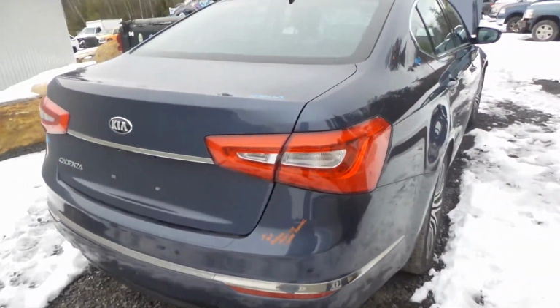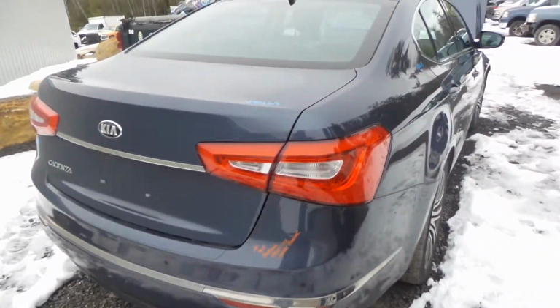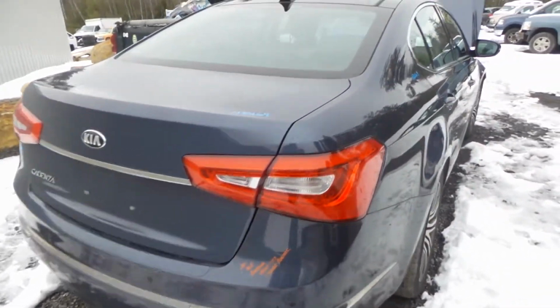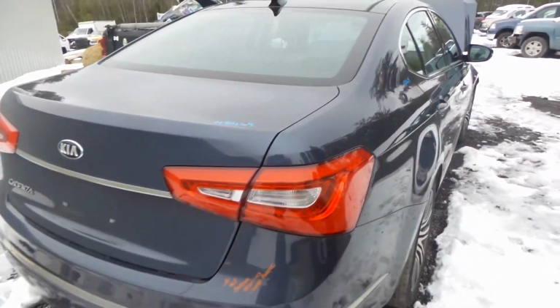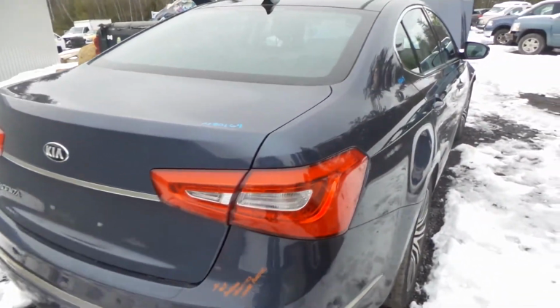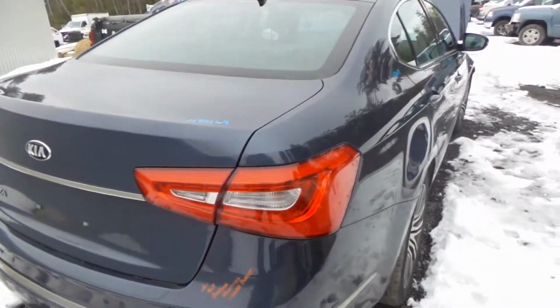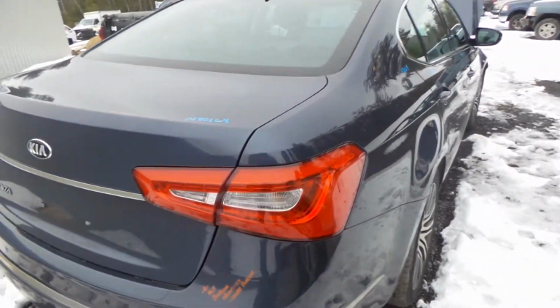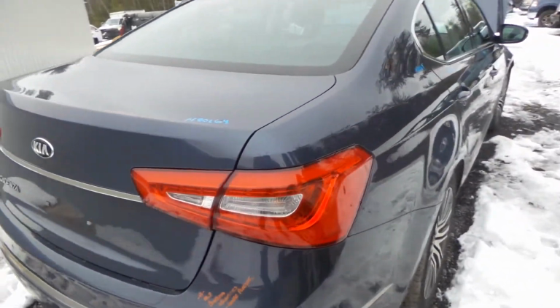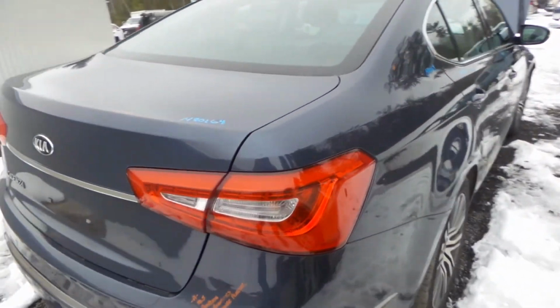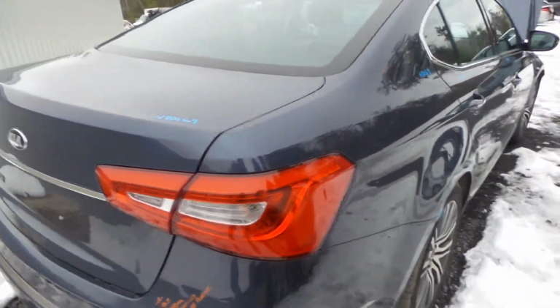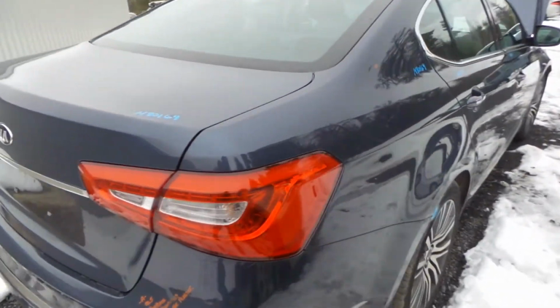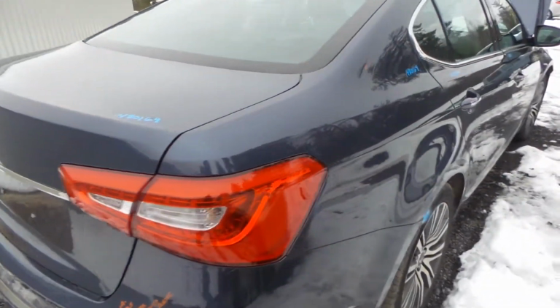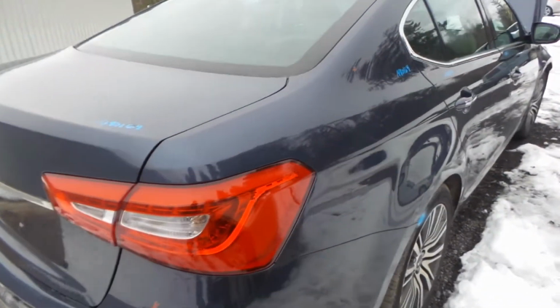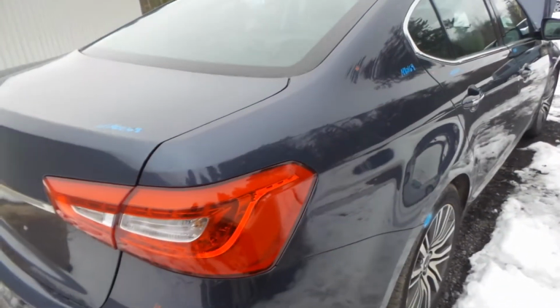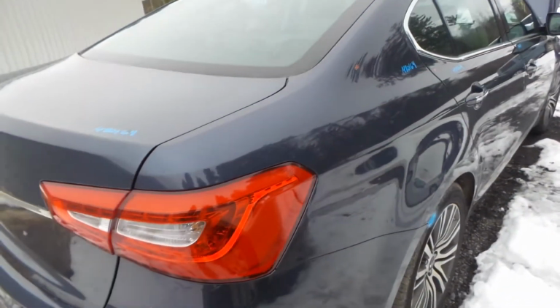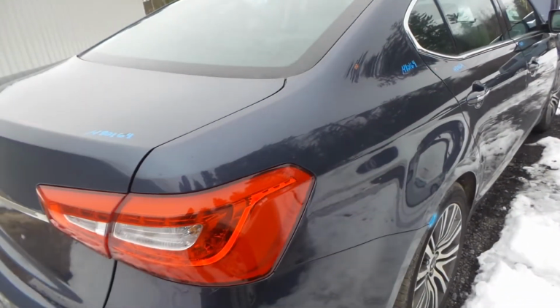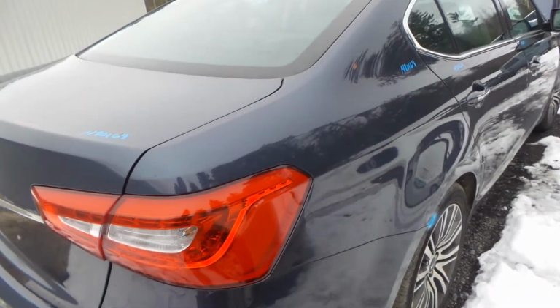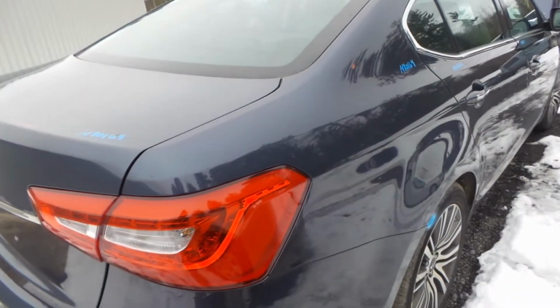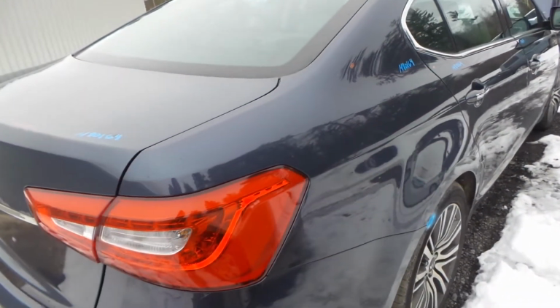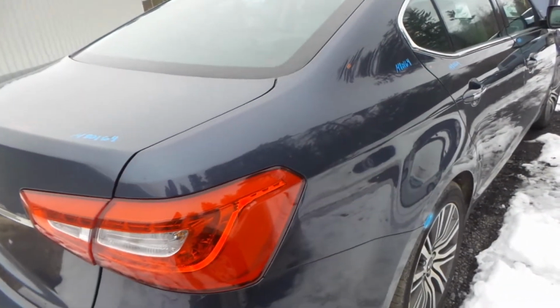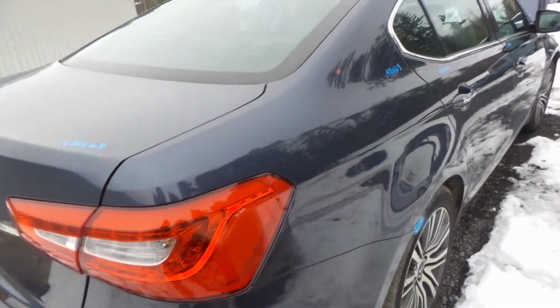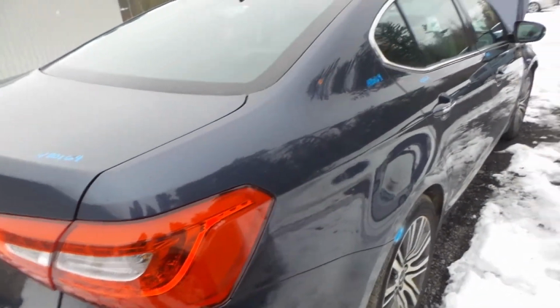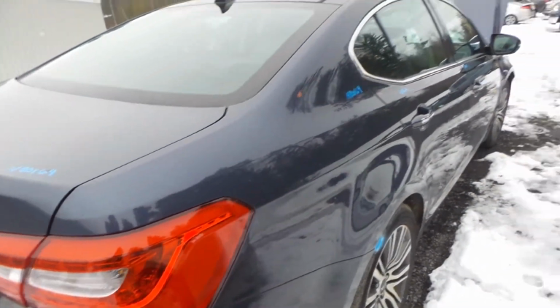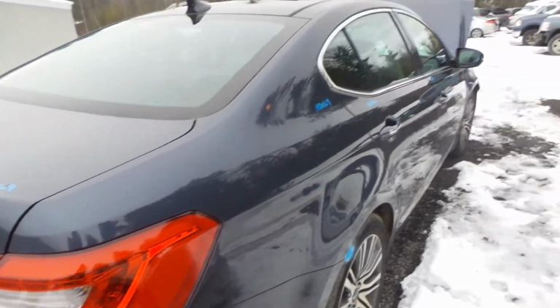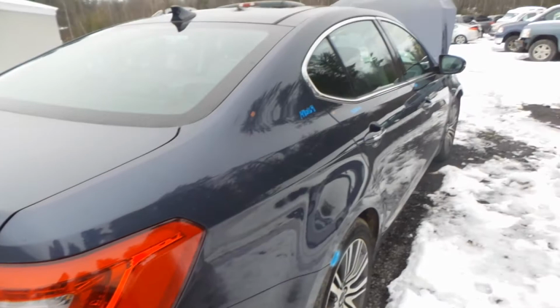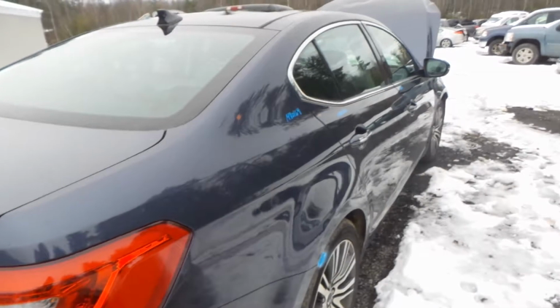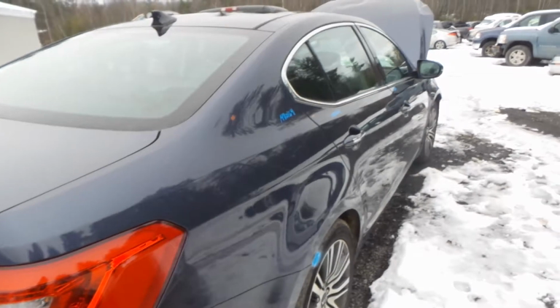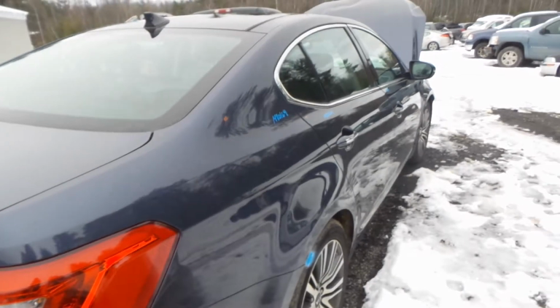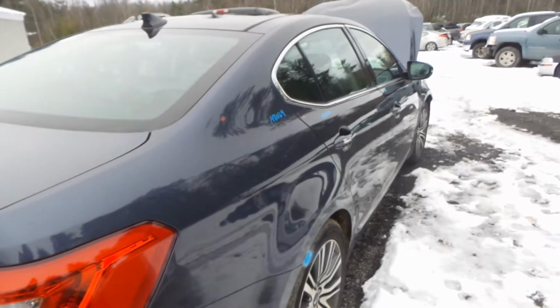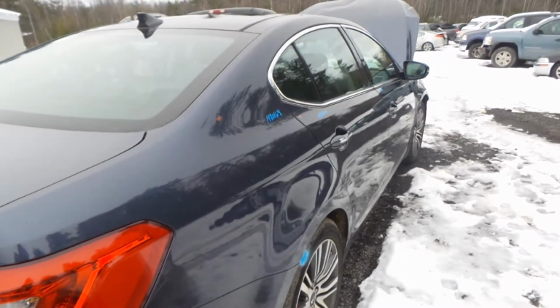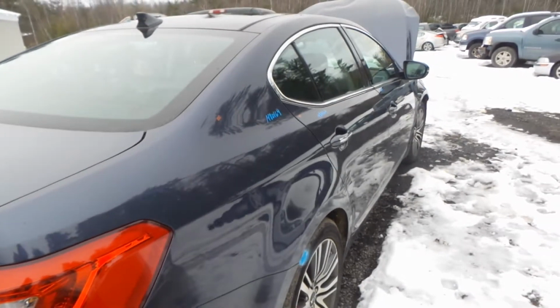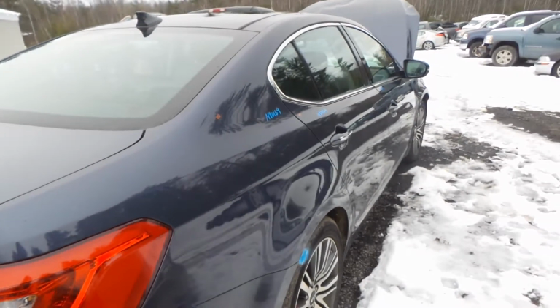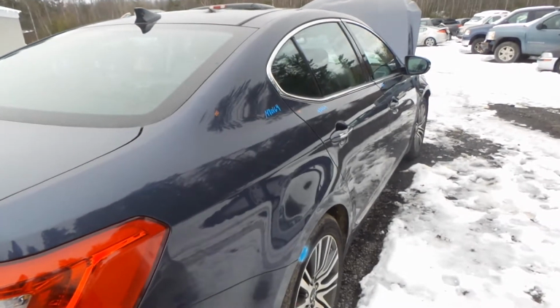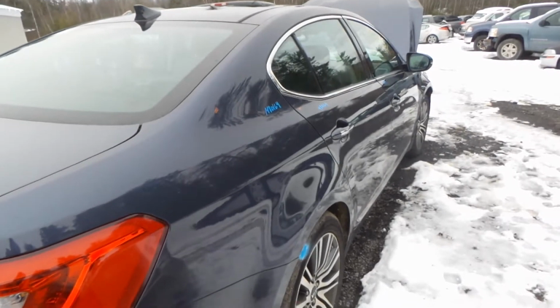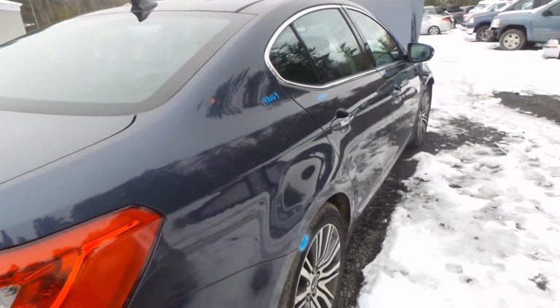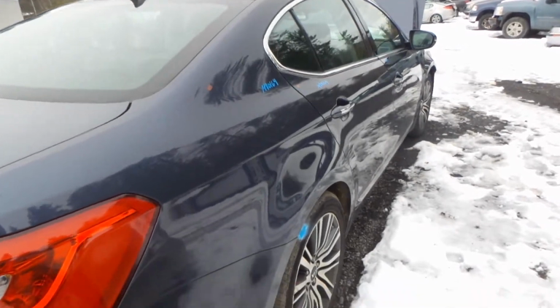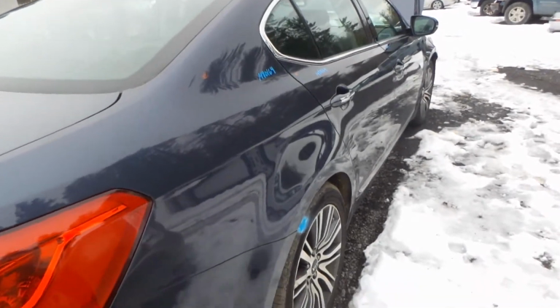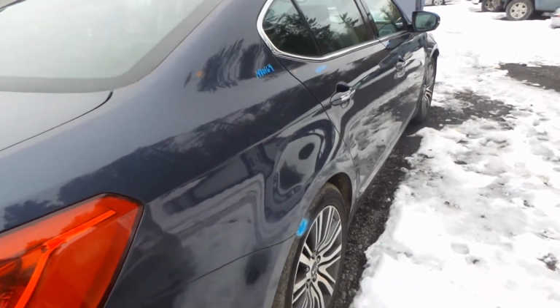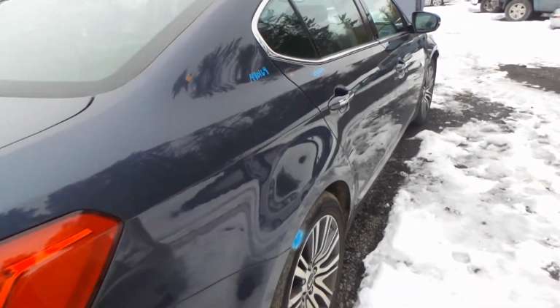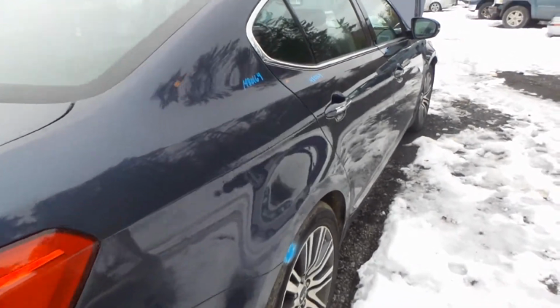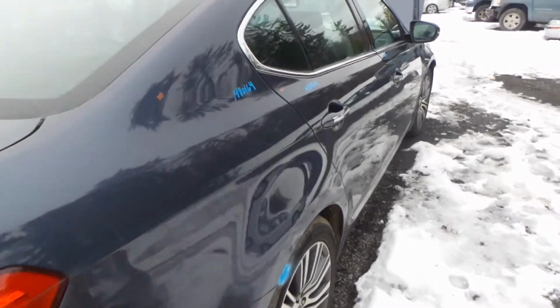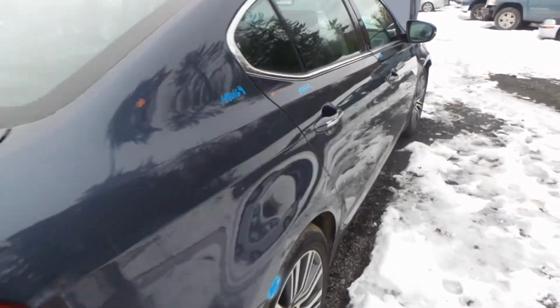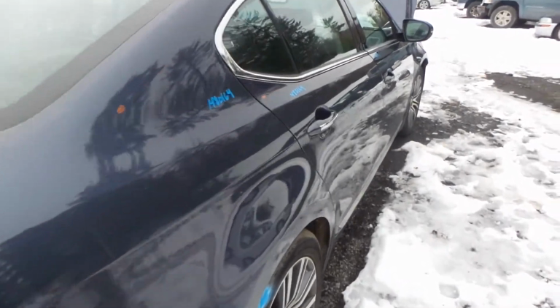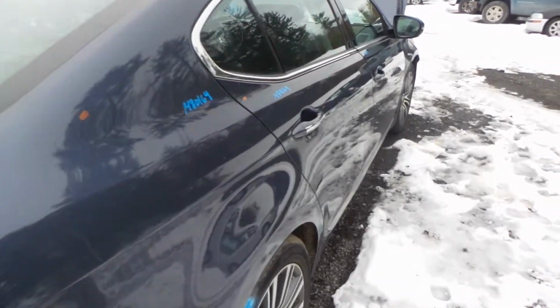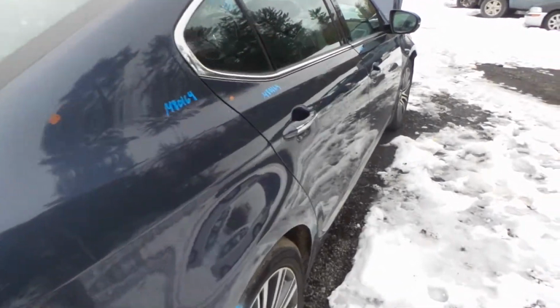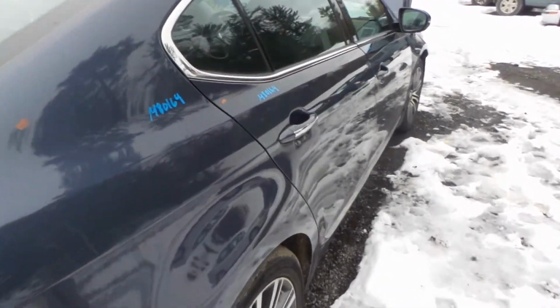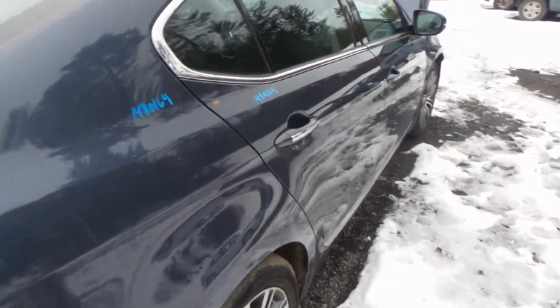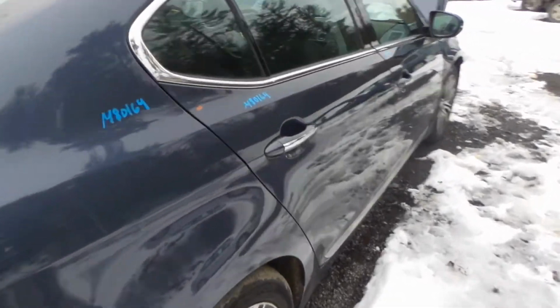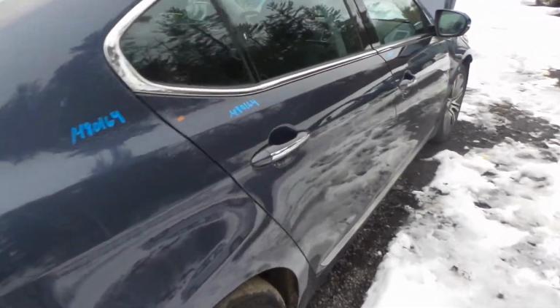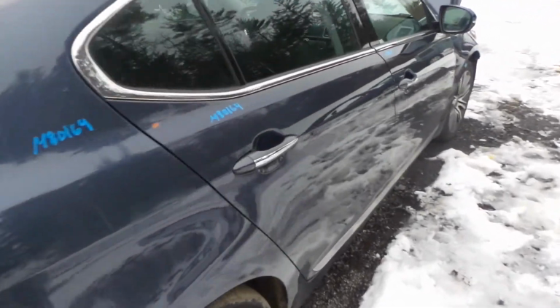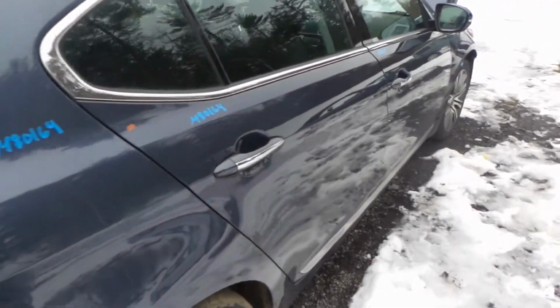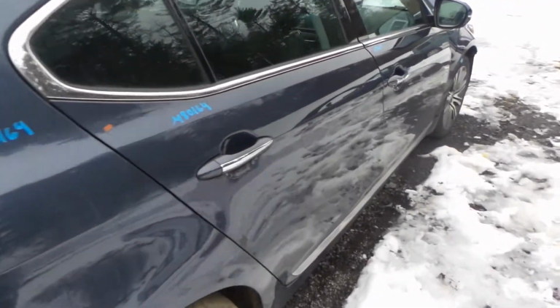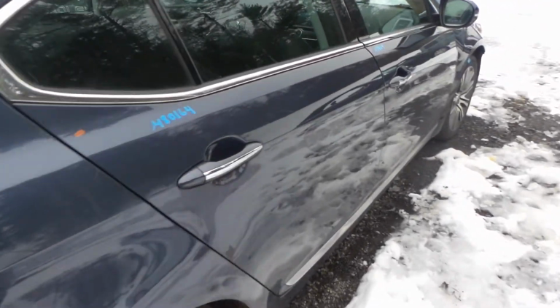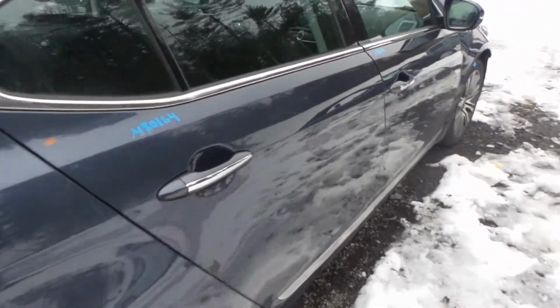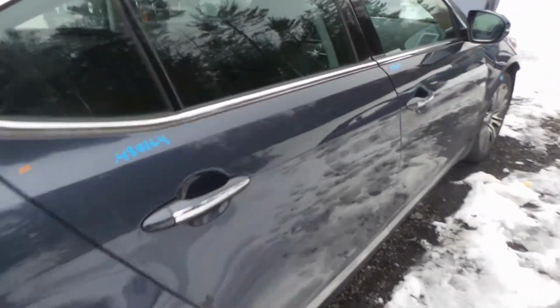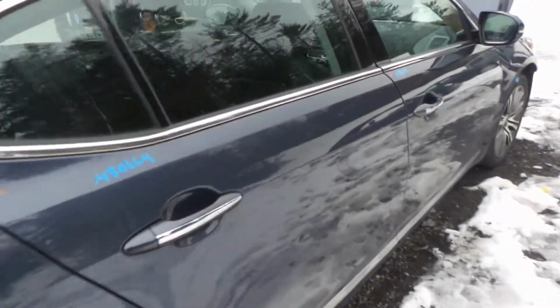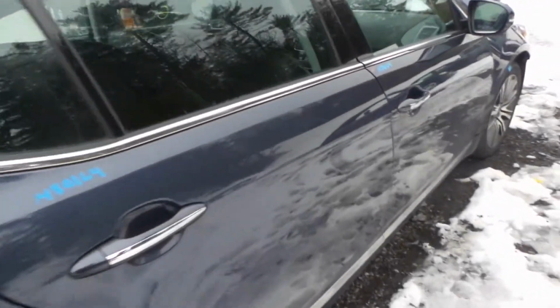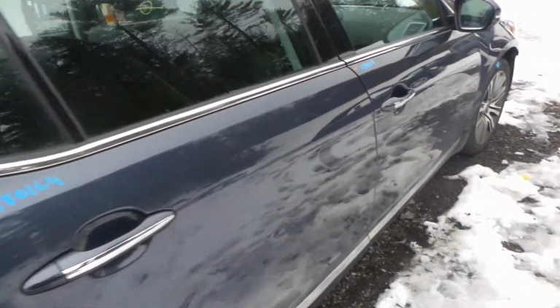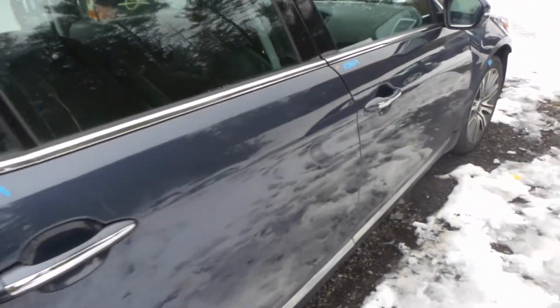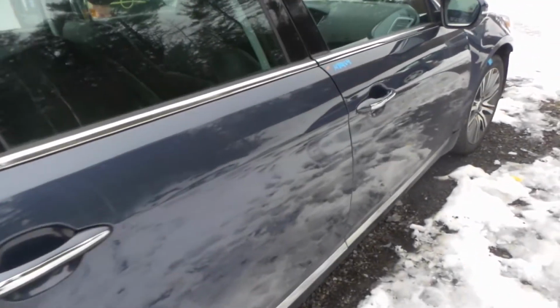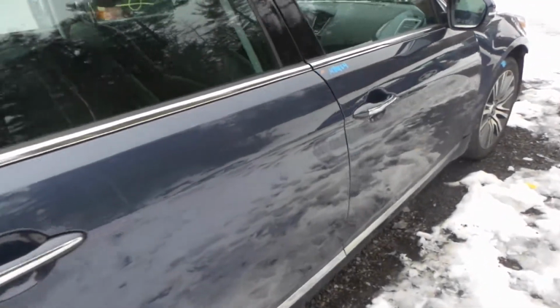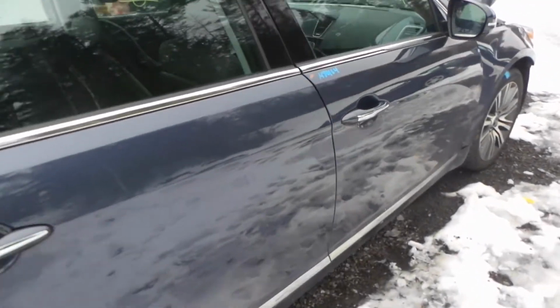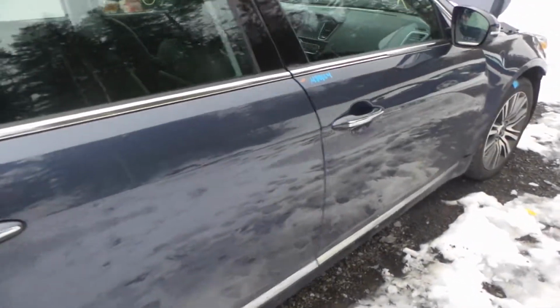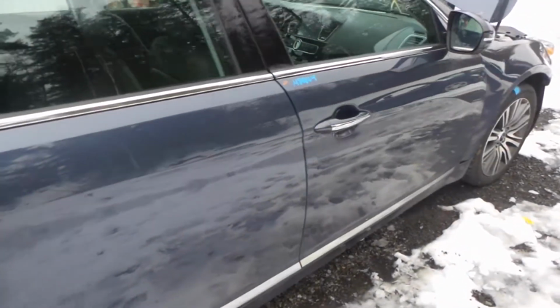Around the other side, we have a triple zero quarter panel as well as the front and rear door. As you can see, this car was very well maintained.